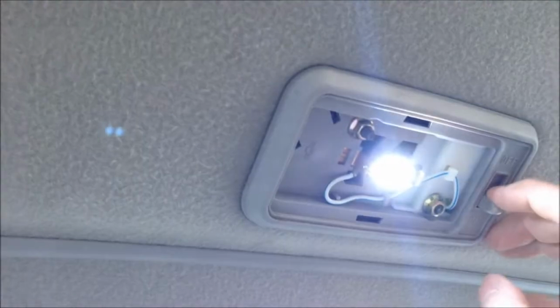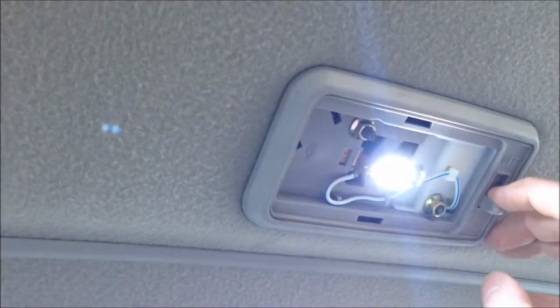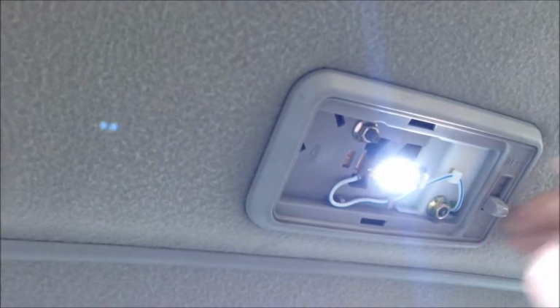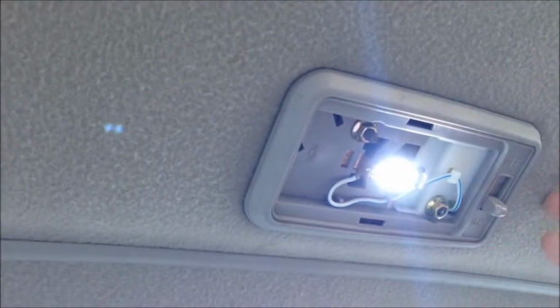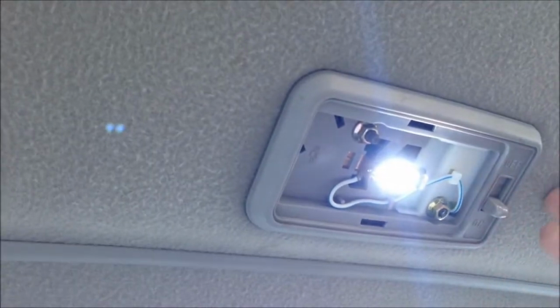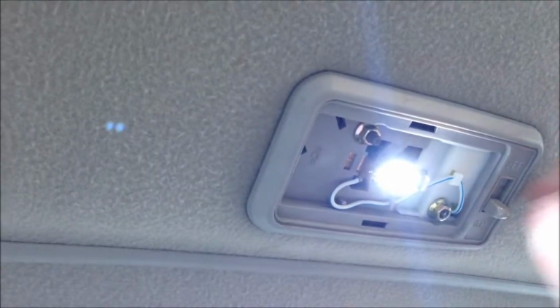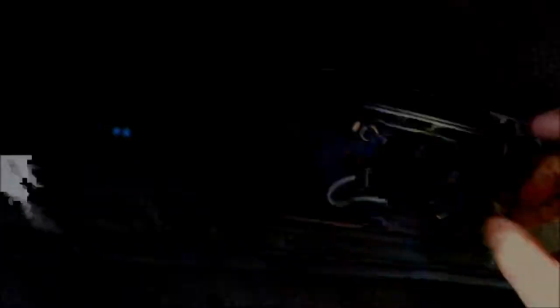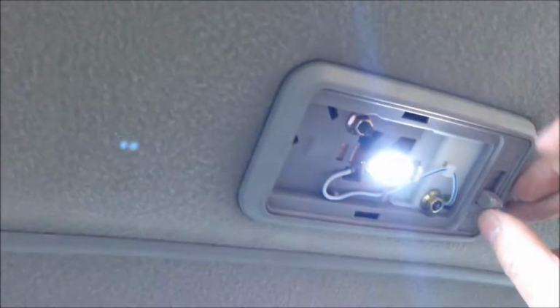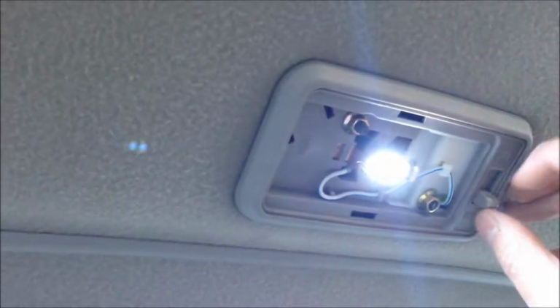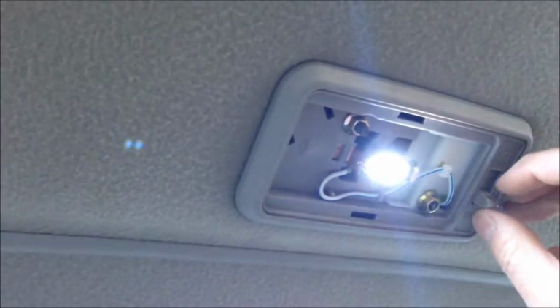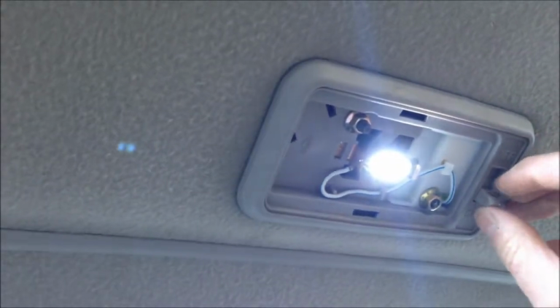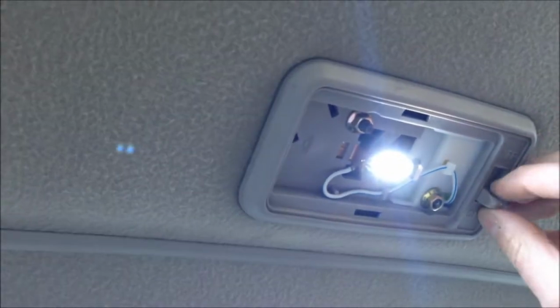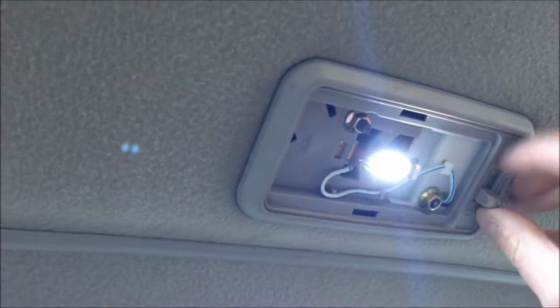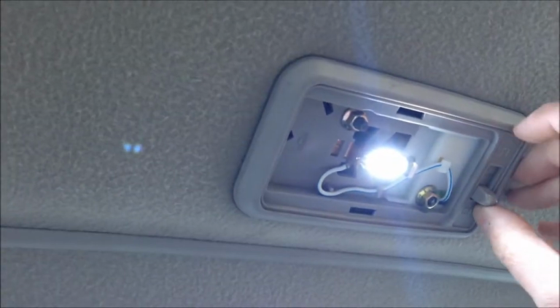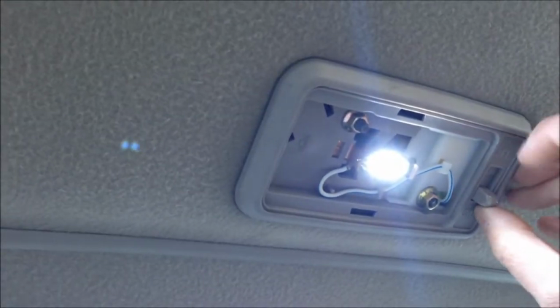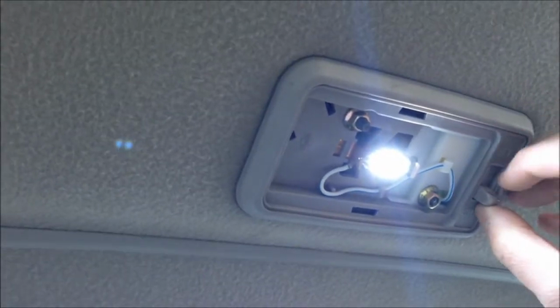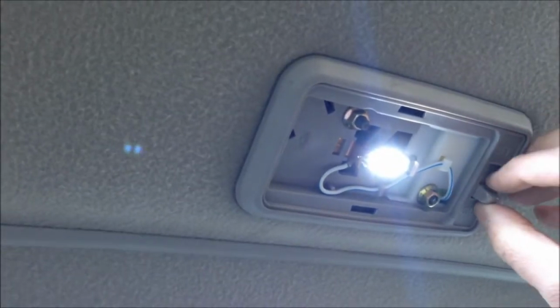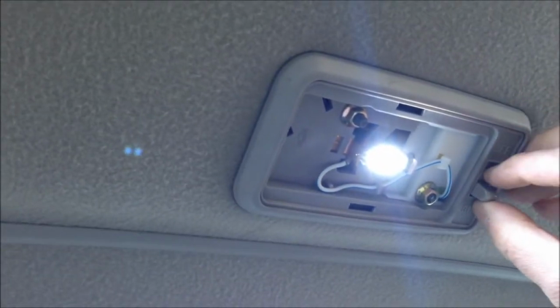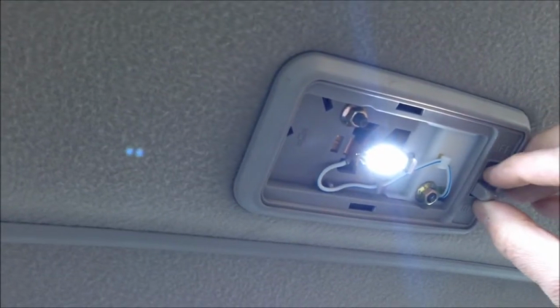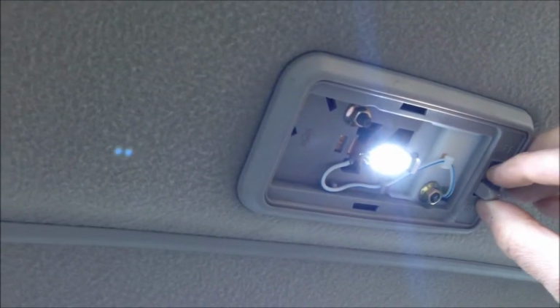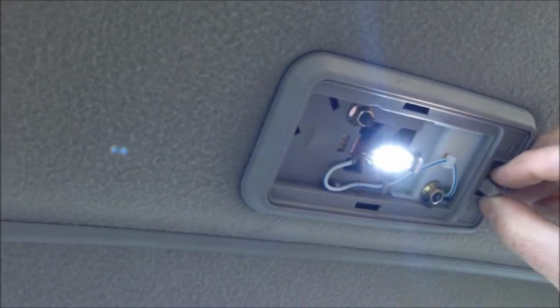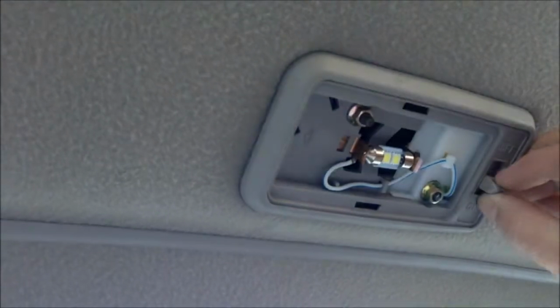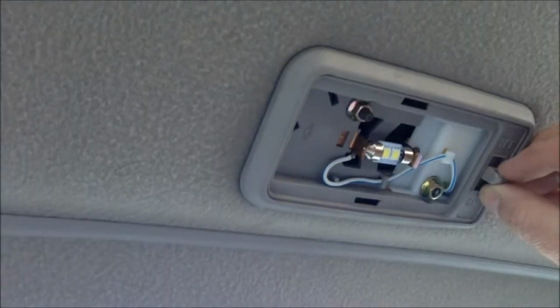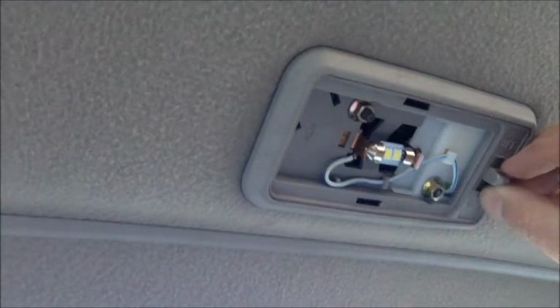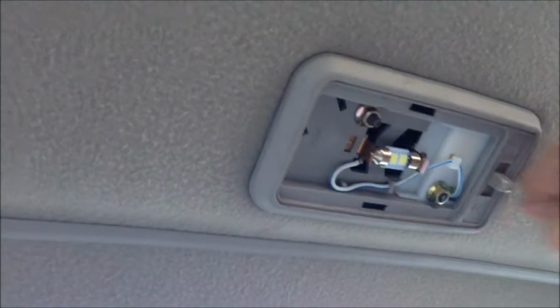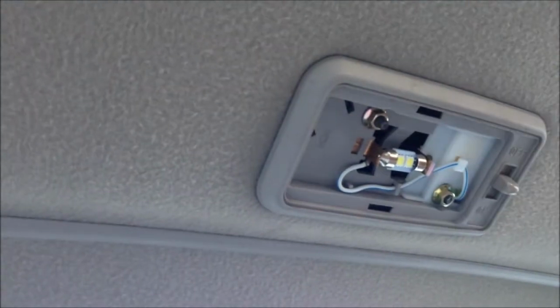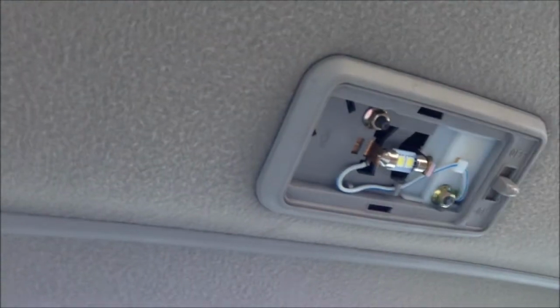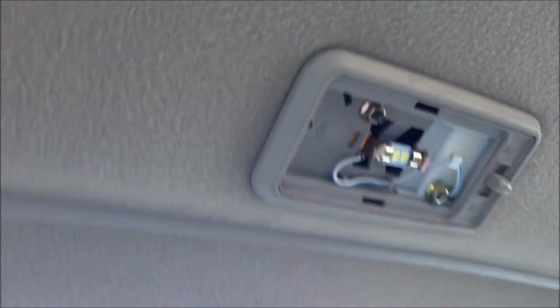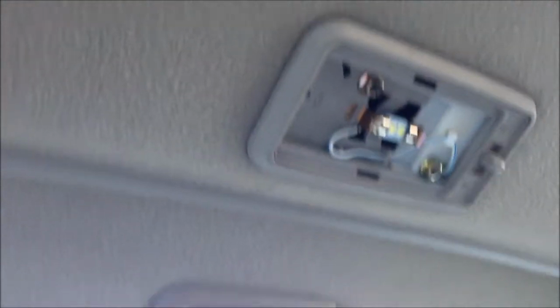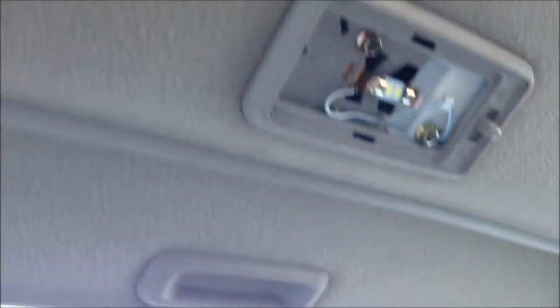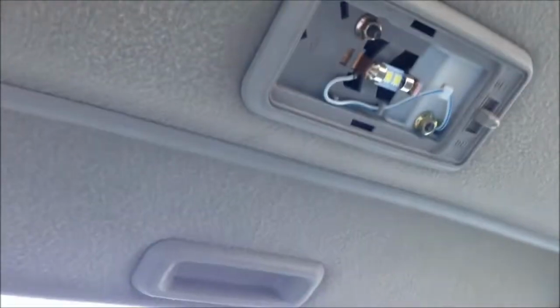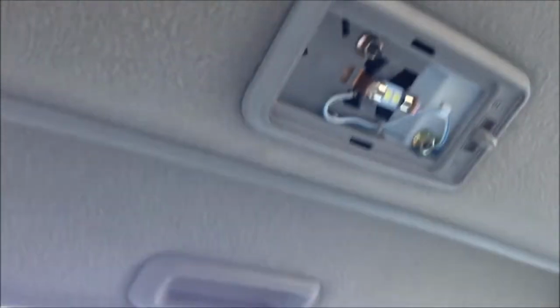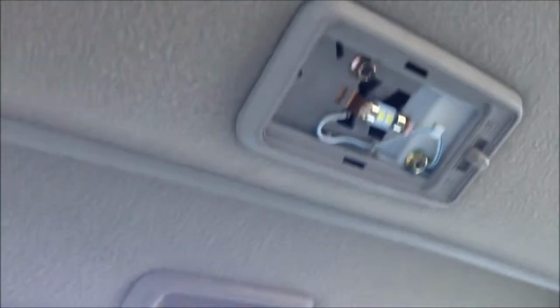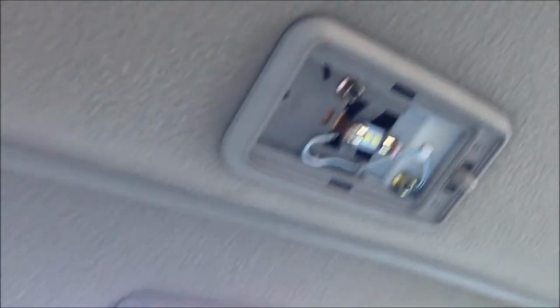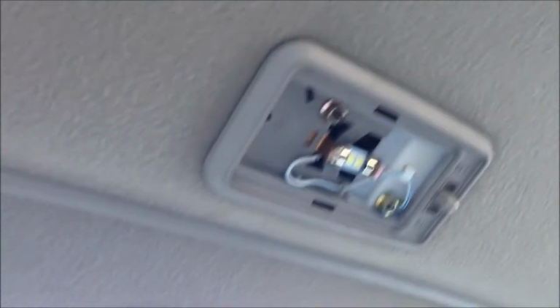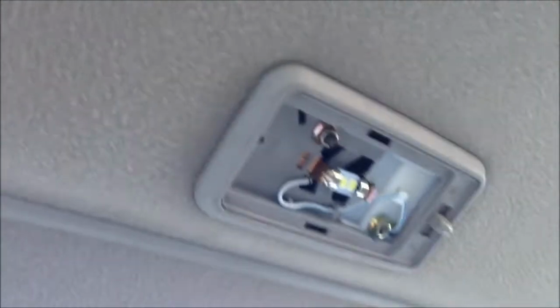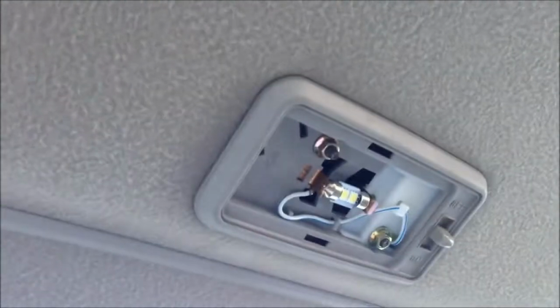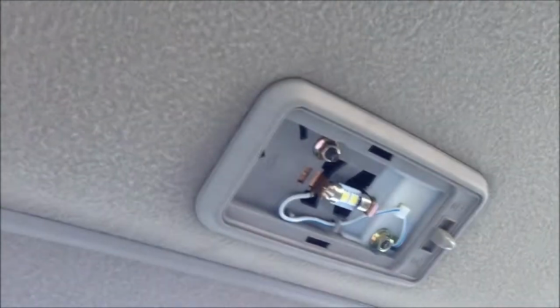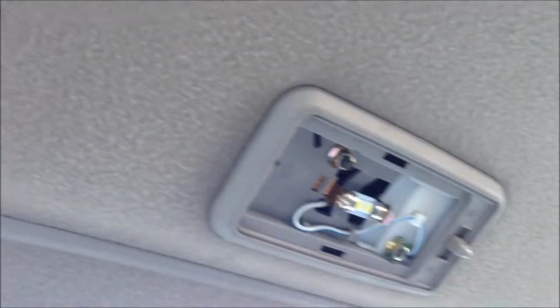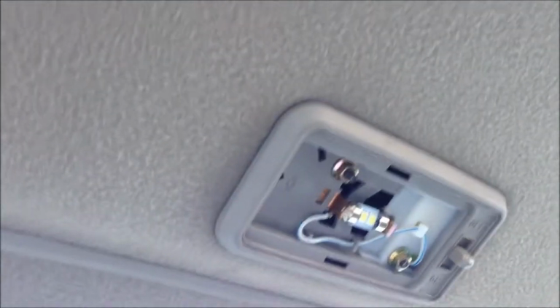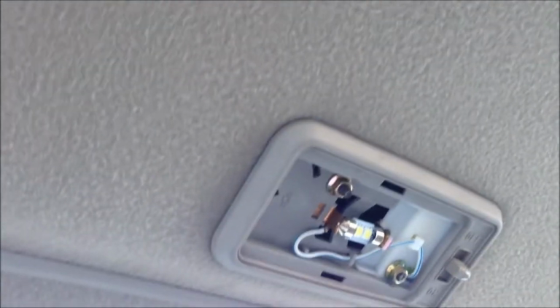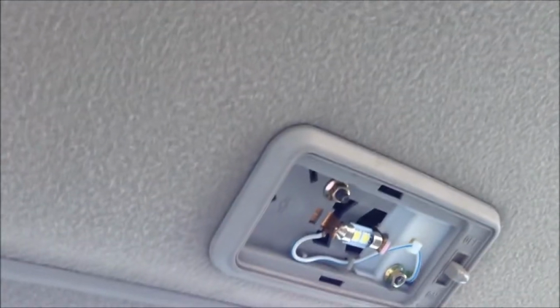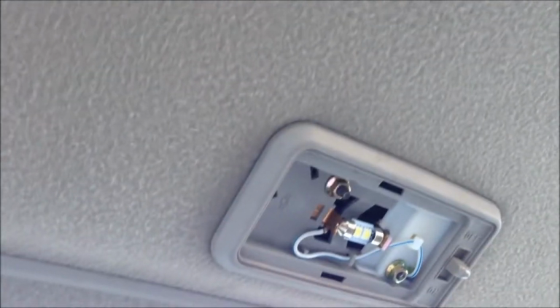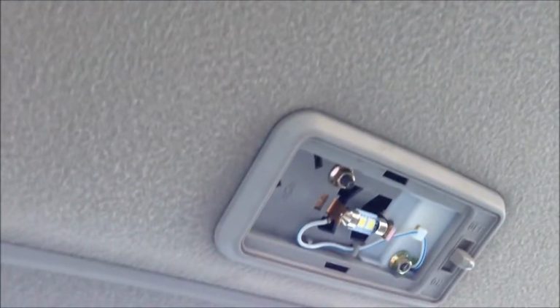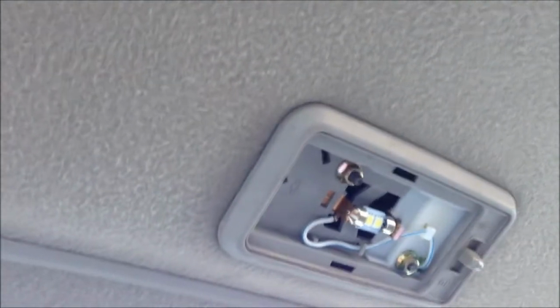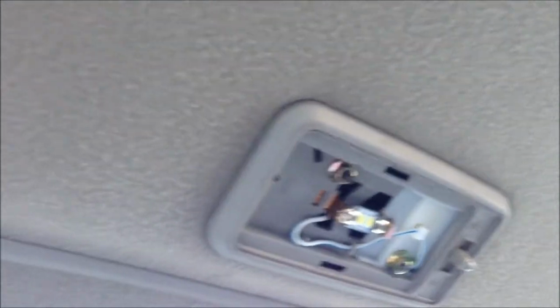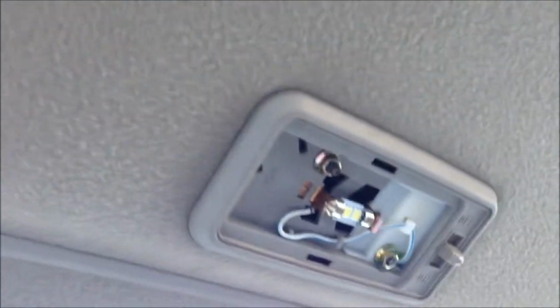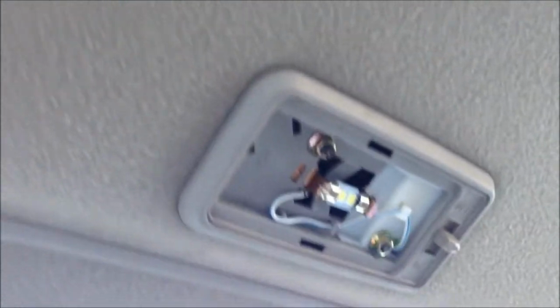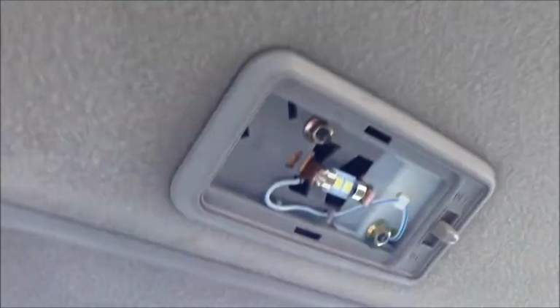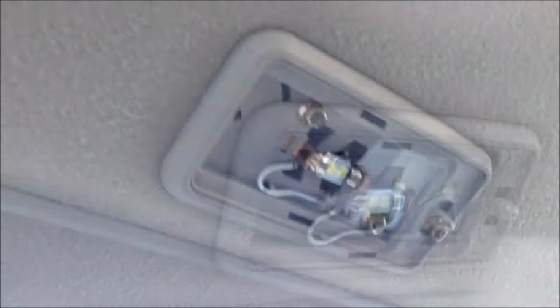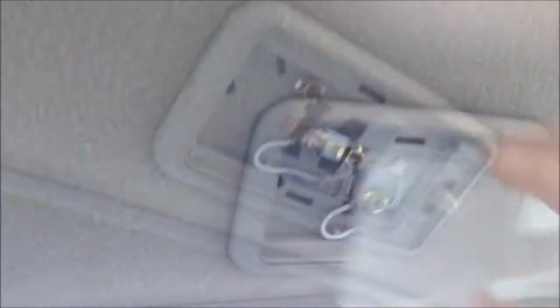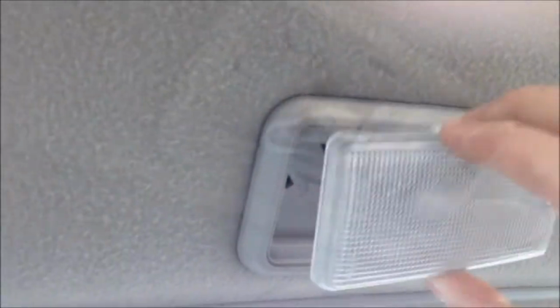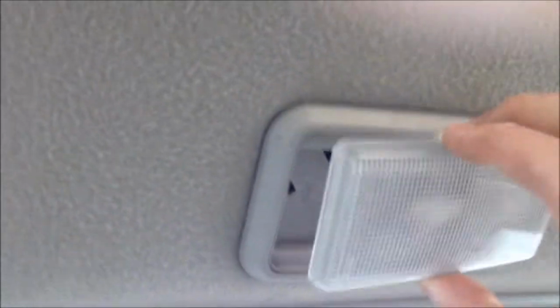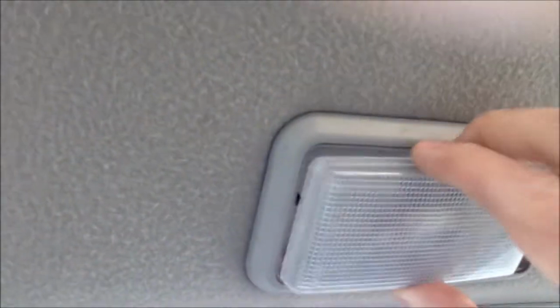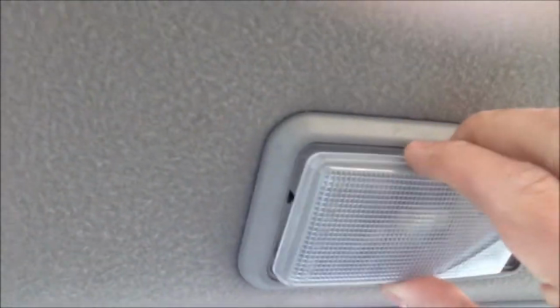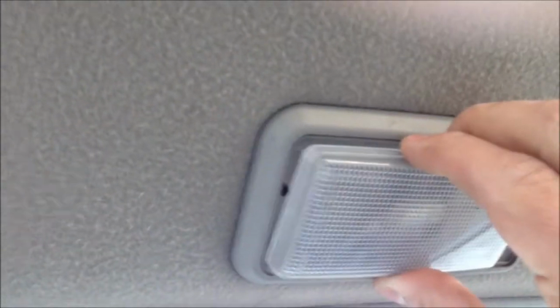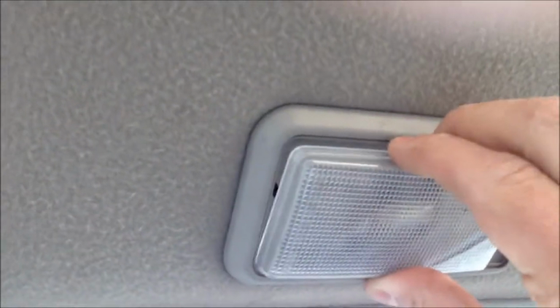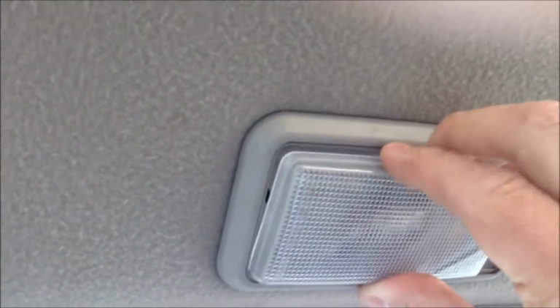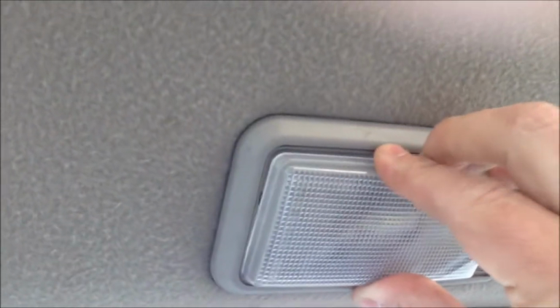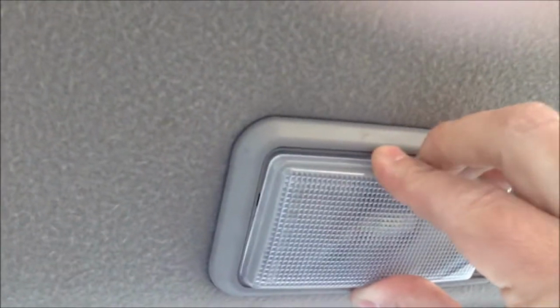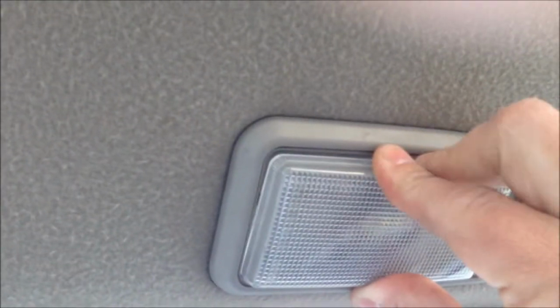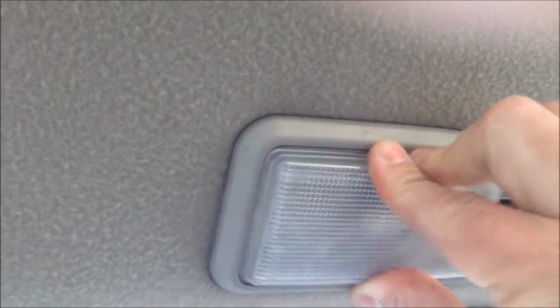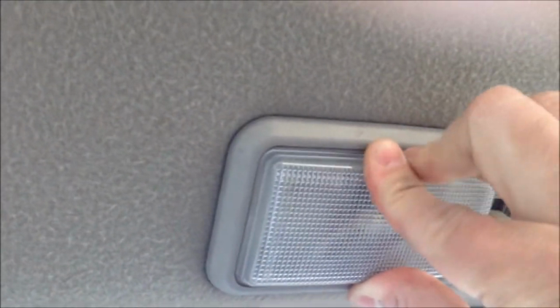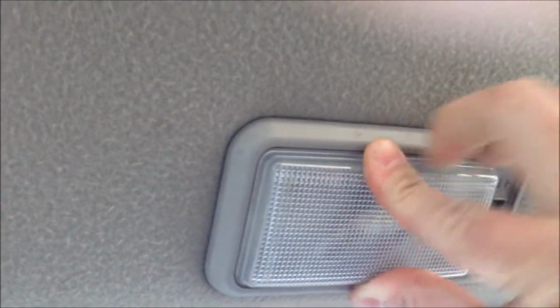Test before you put the dome light on — make sure it's working before you put the cover back on. And then replace your cover.